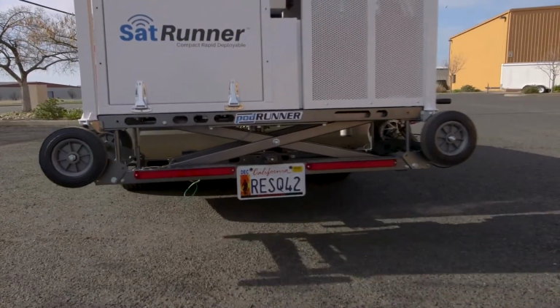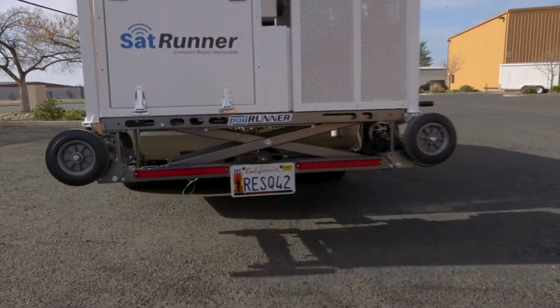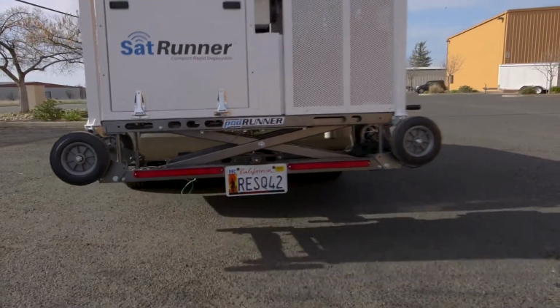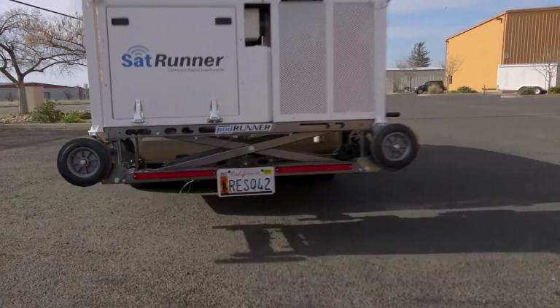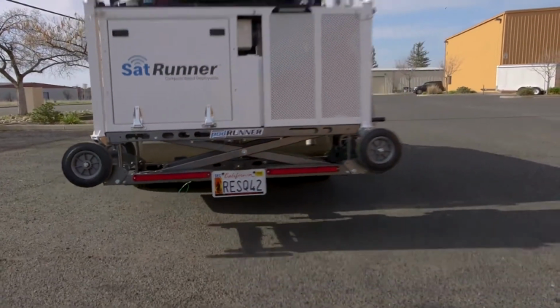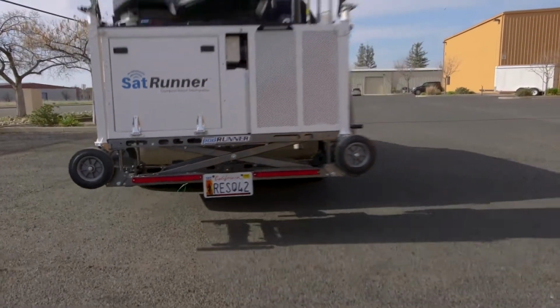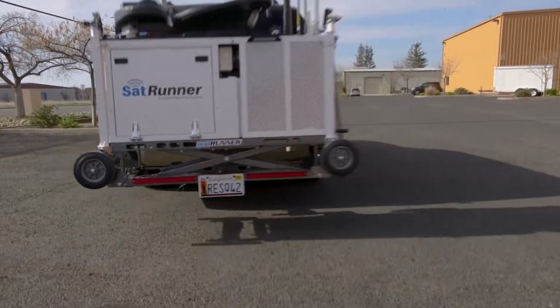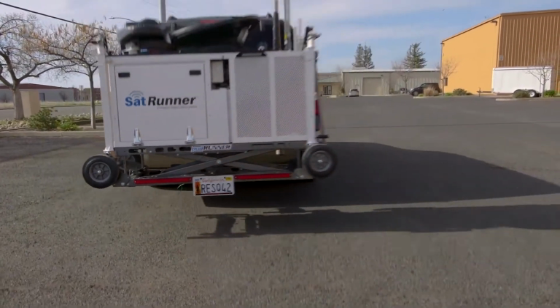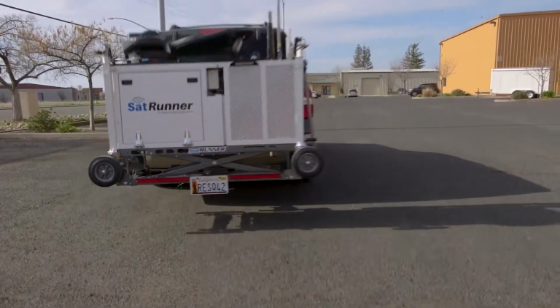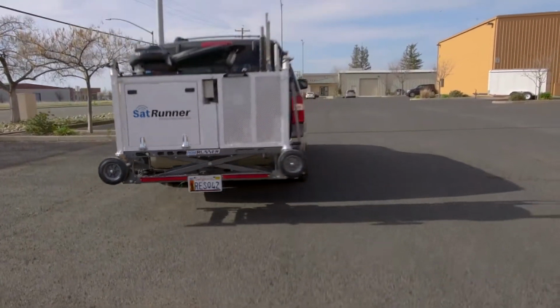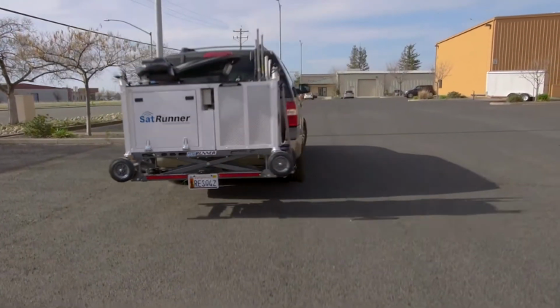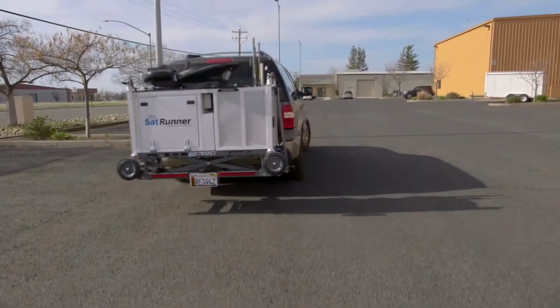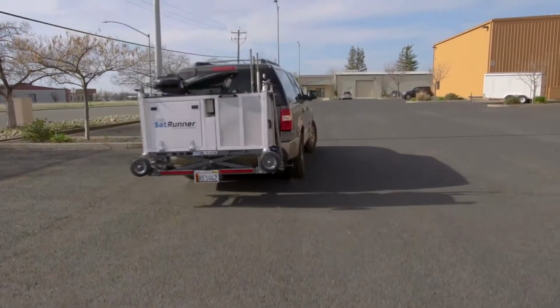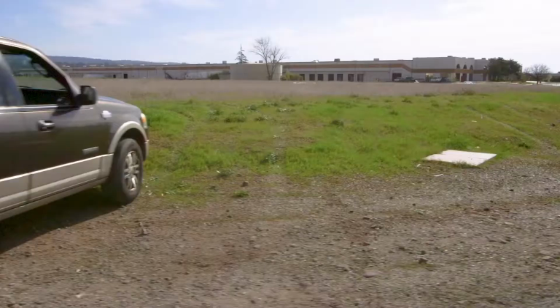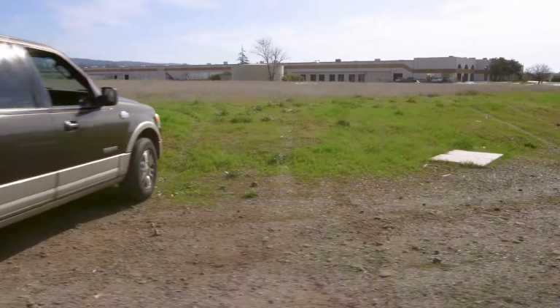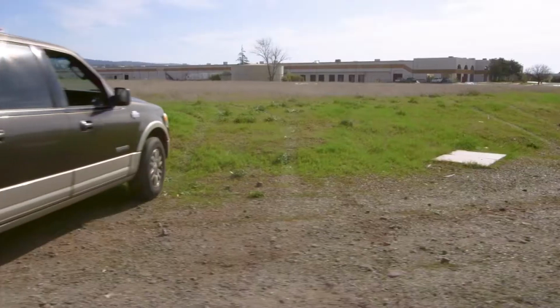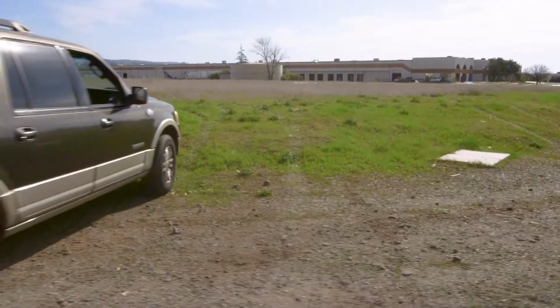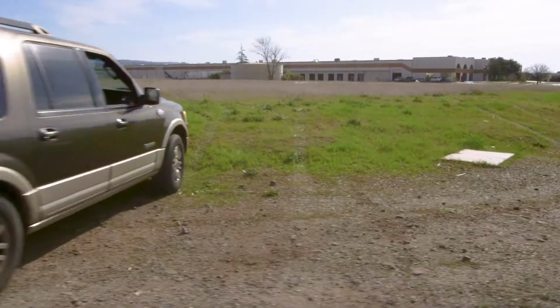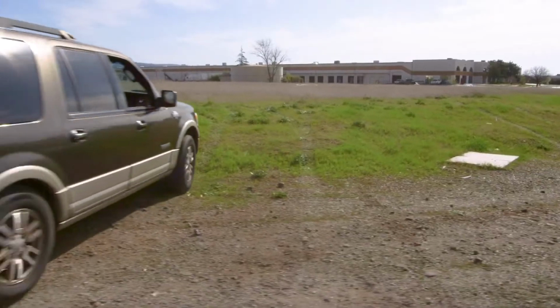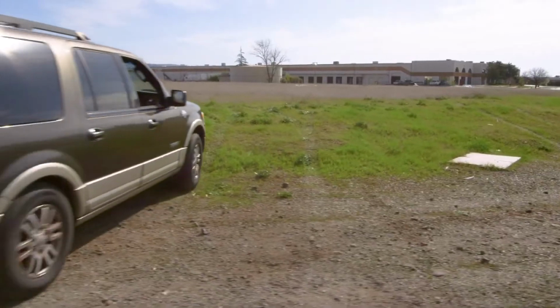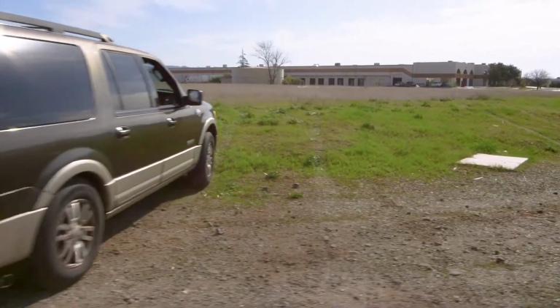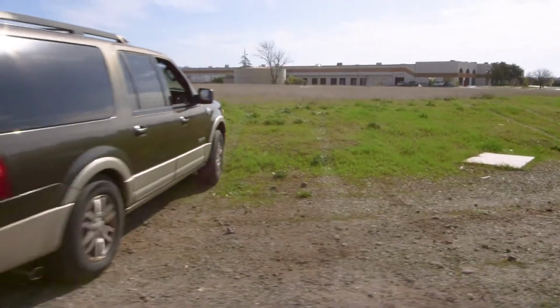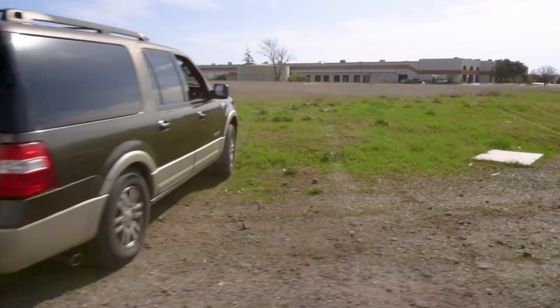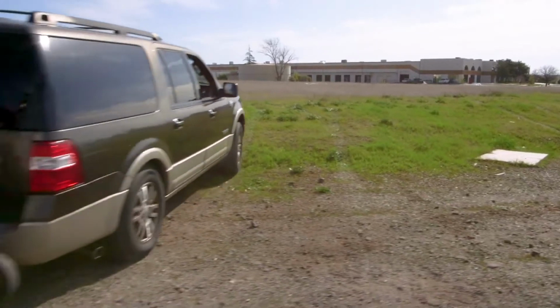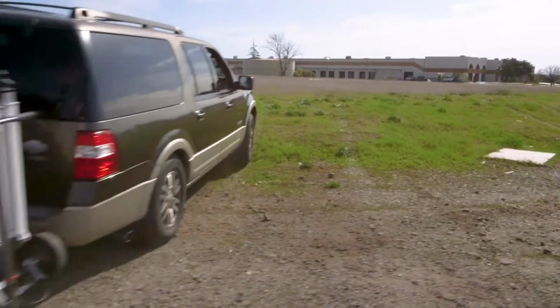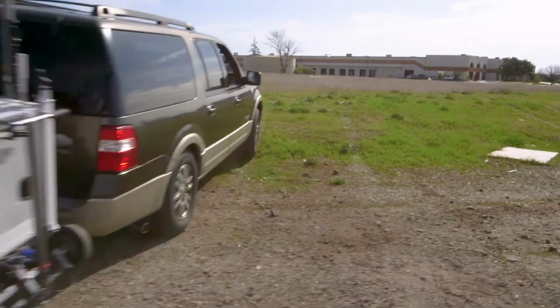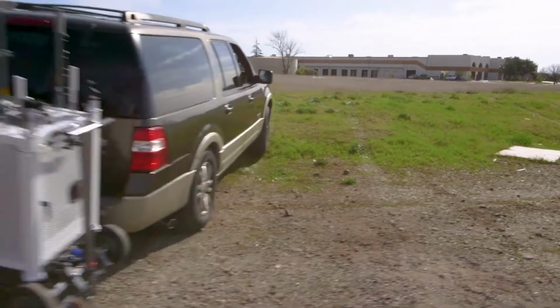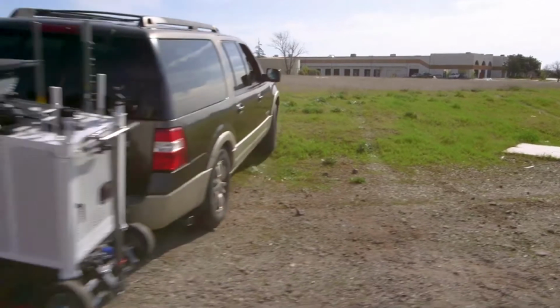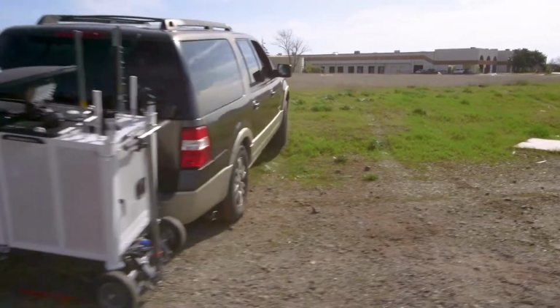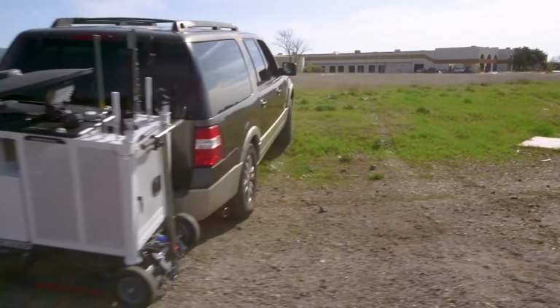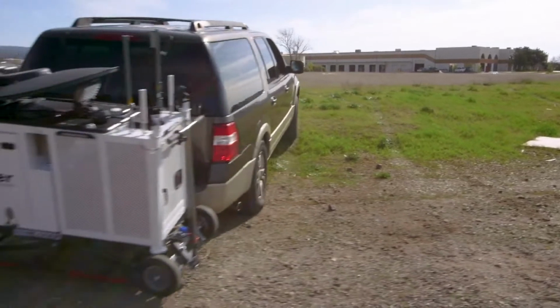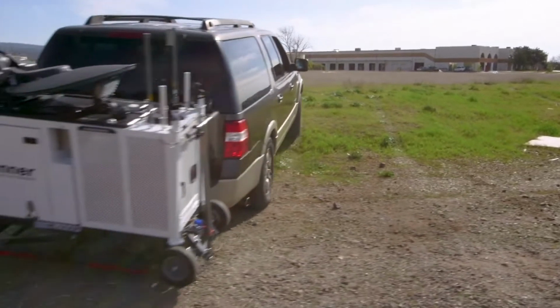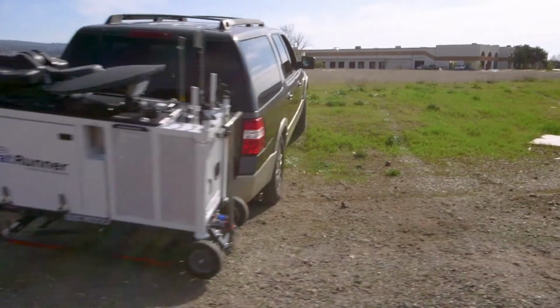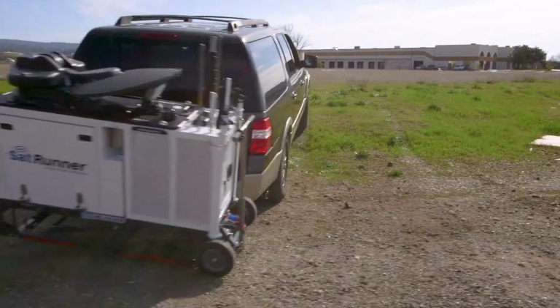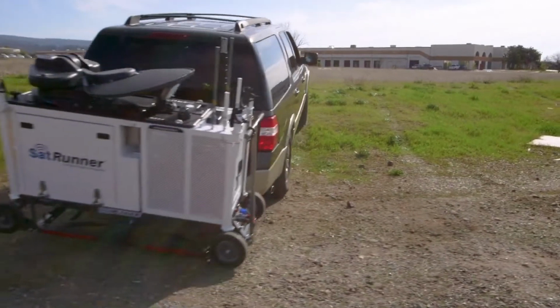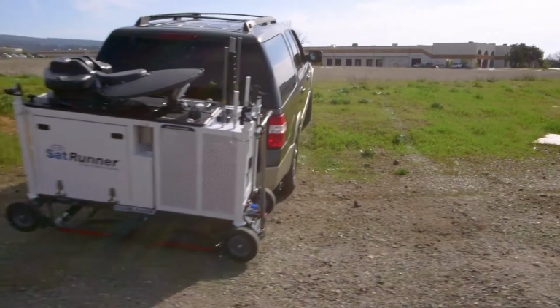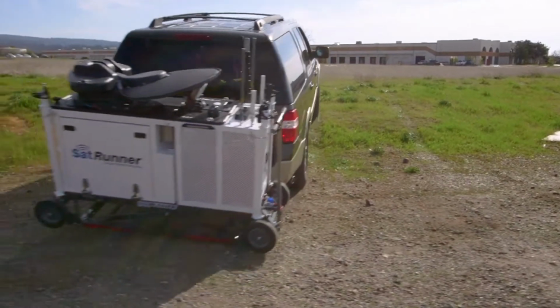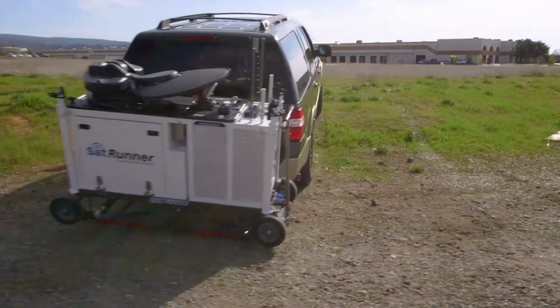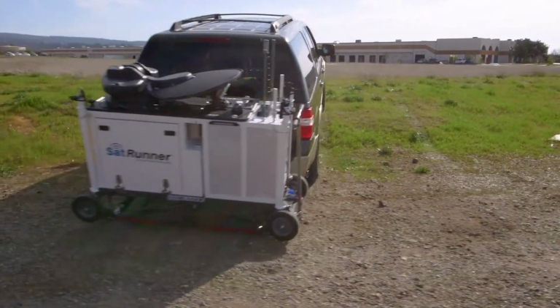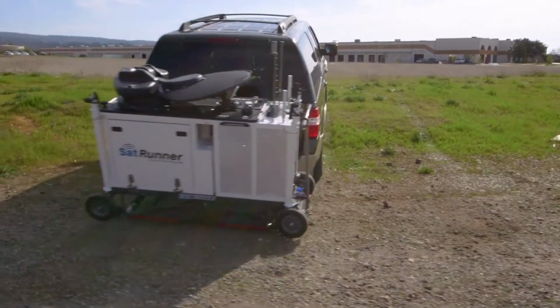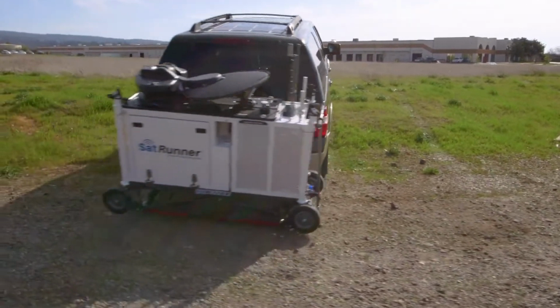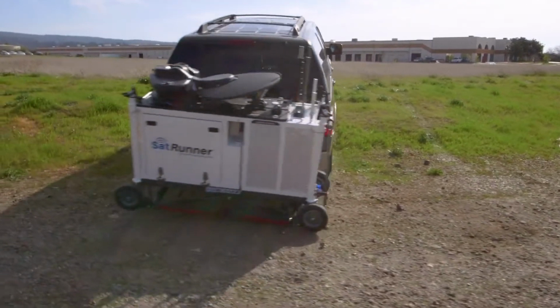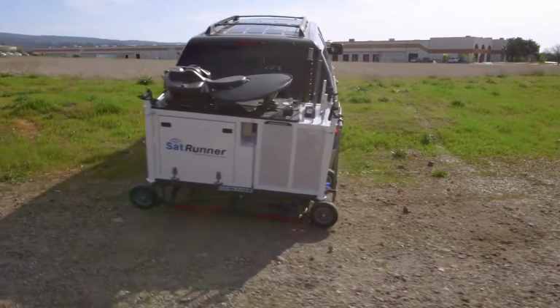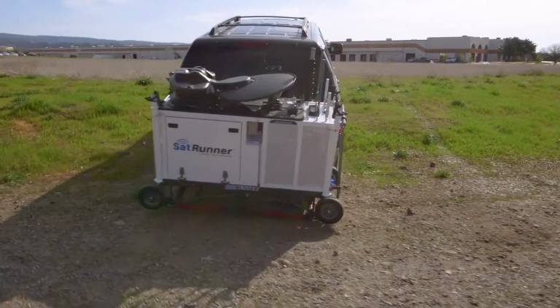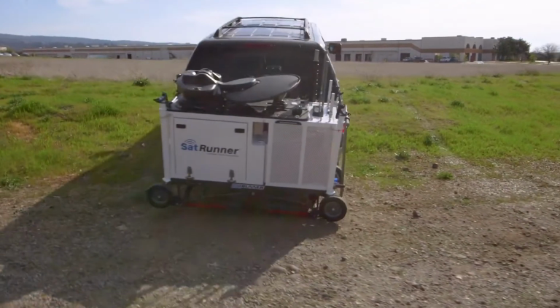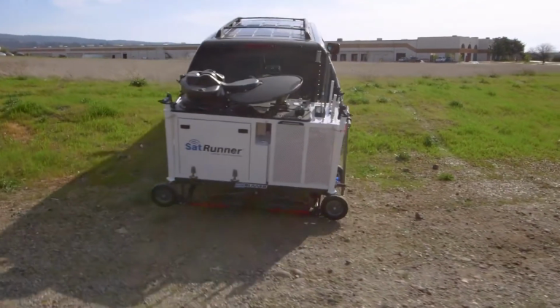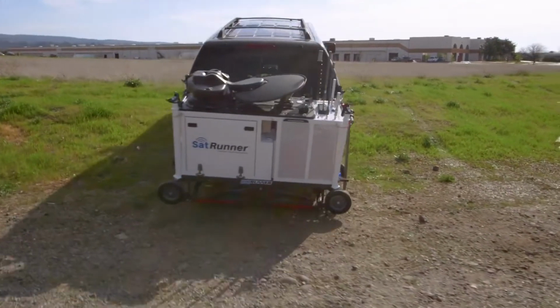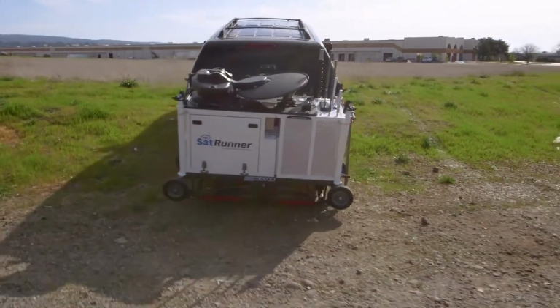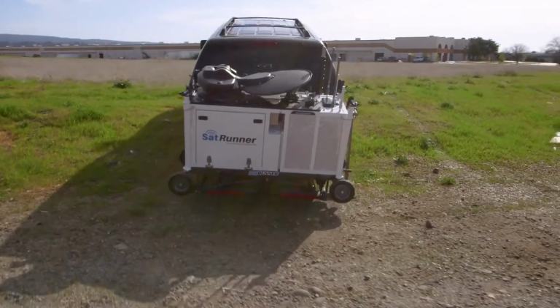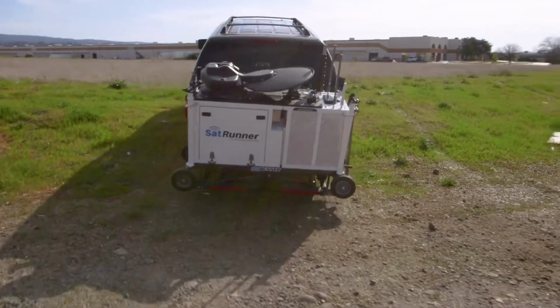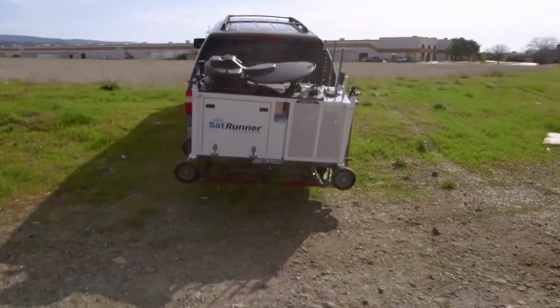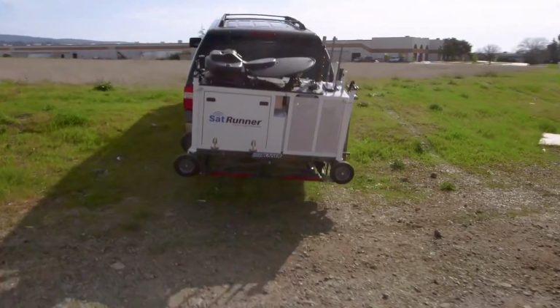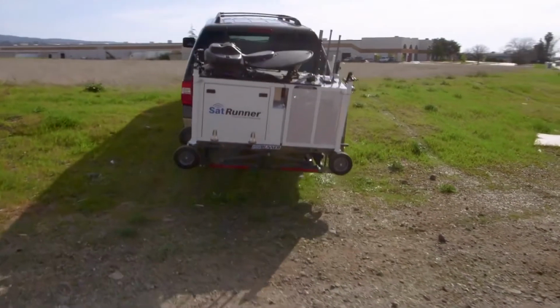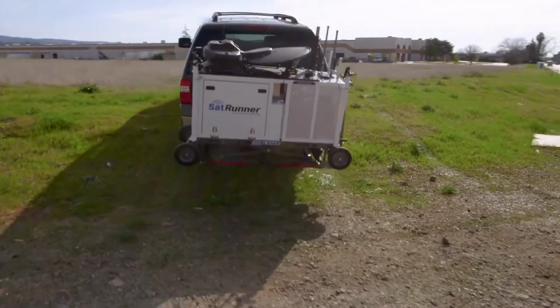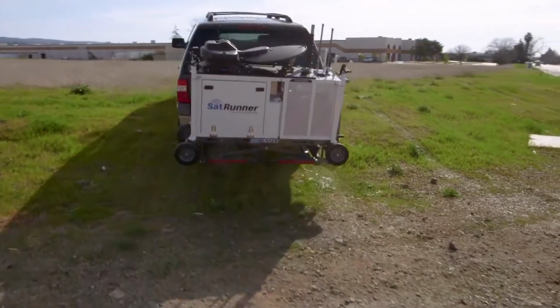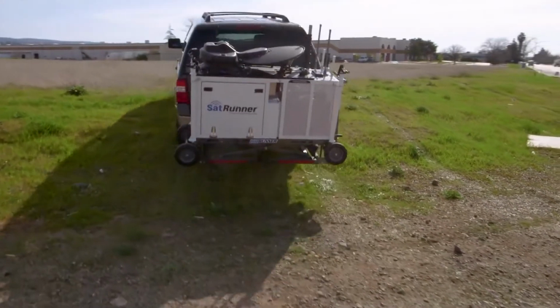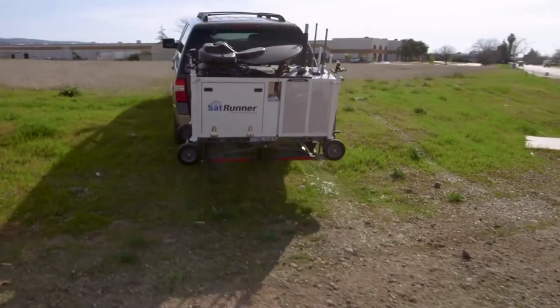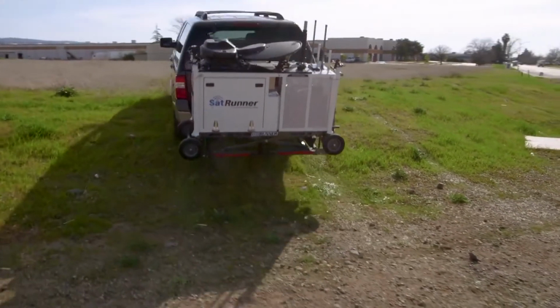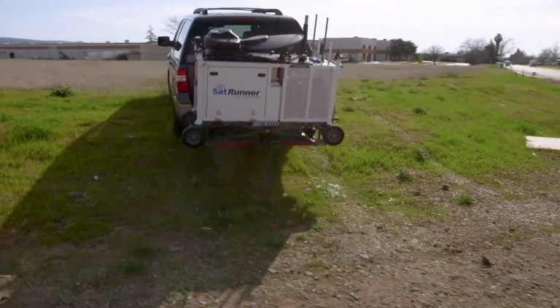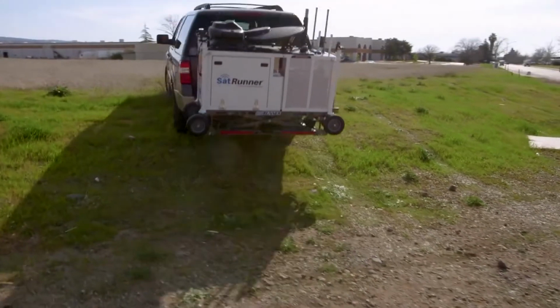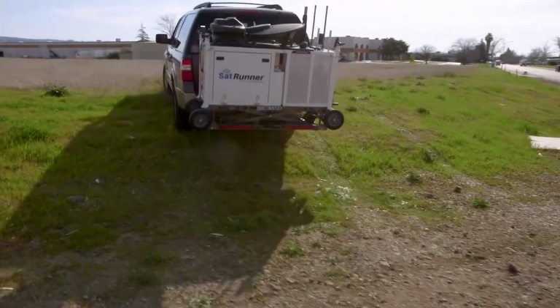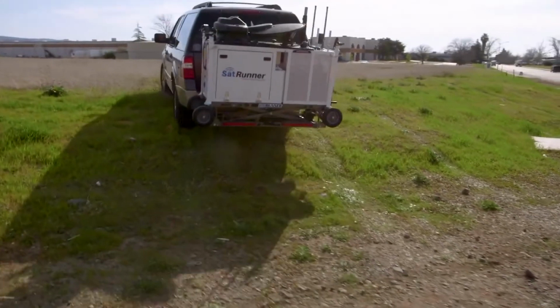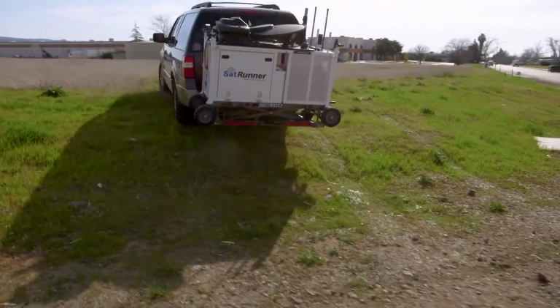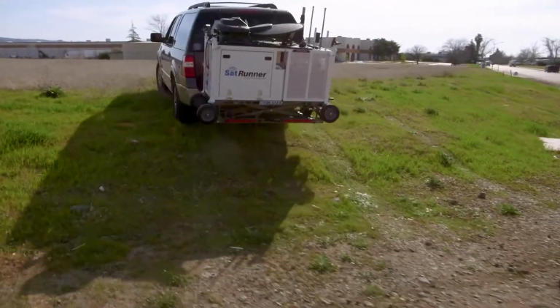The SatRunner is securely locked onto your vehicle, allowing you to transport it off-road to remote locations.